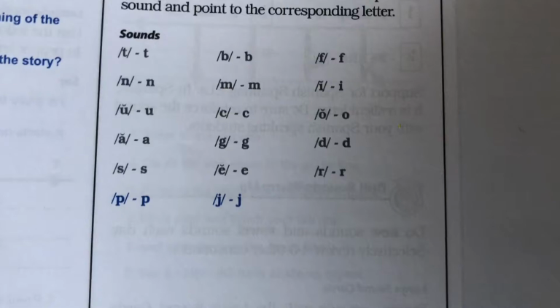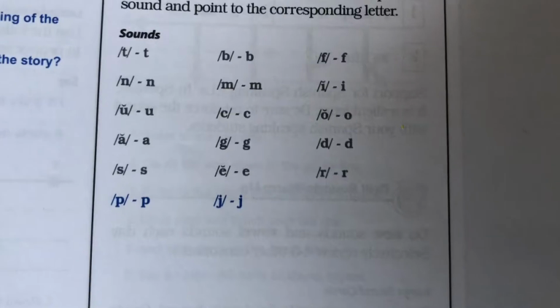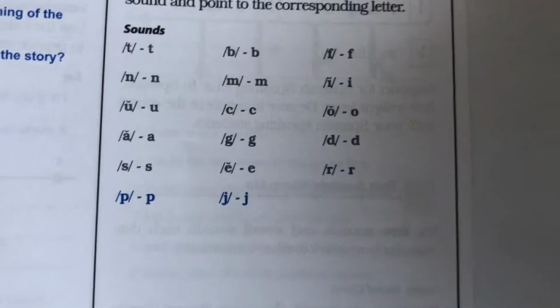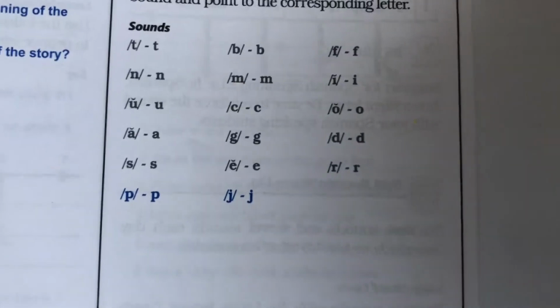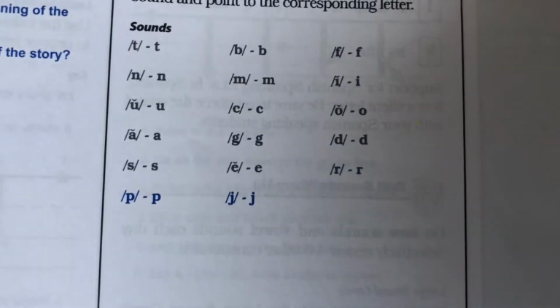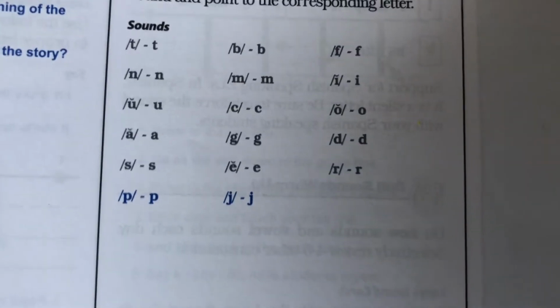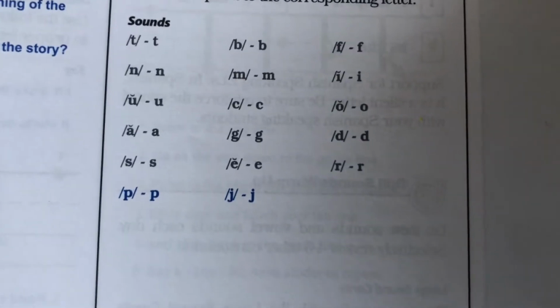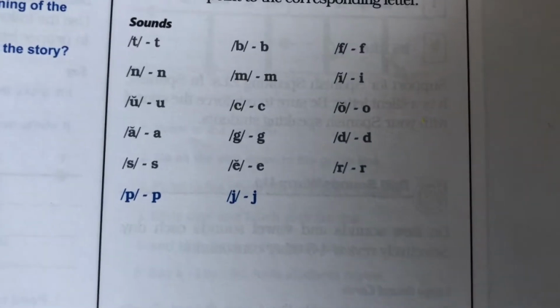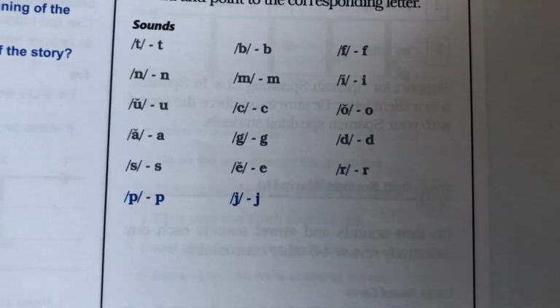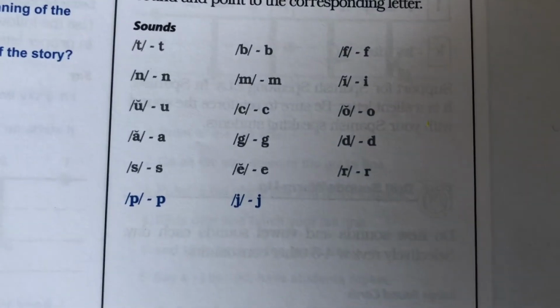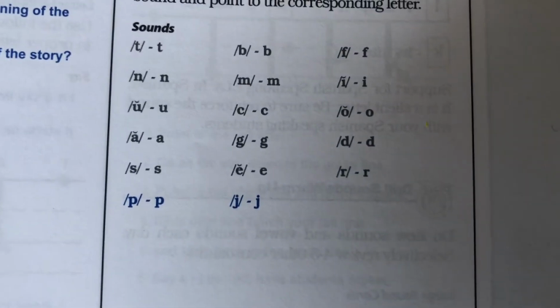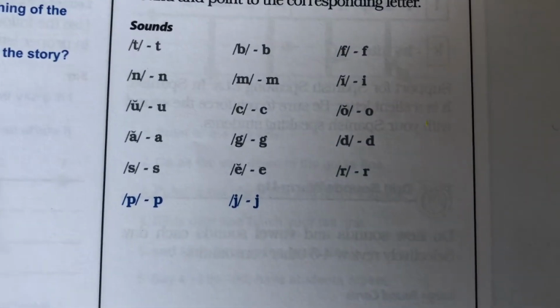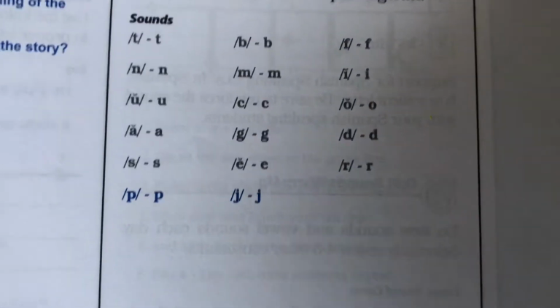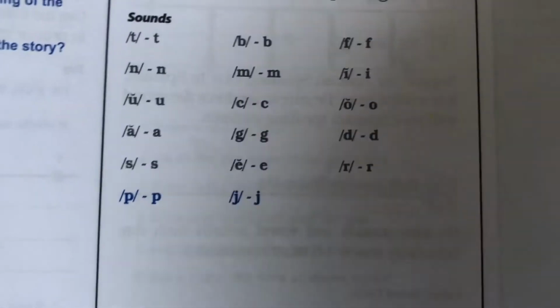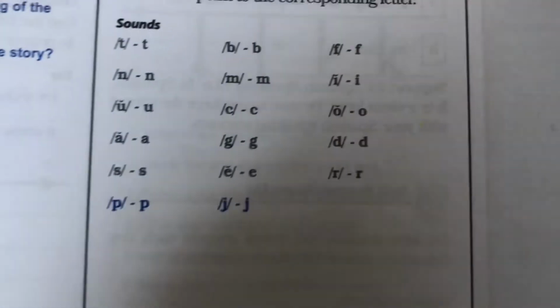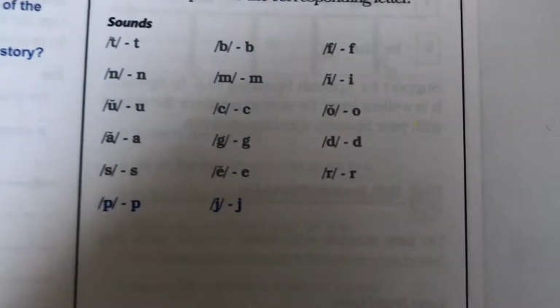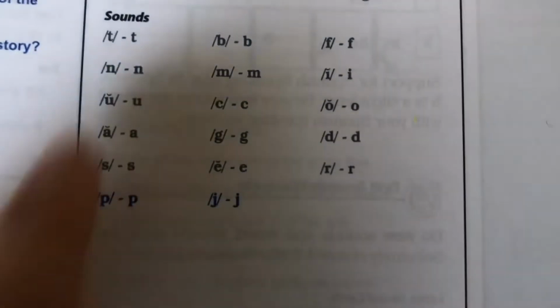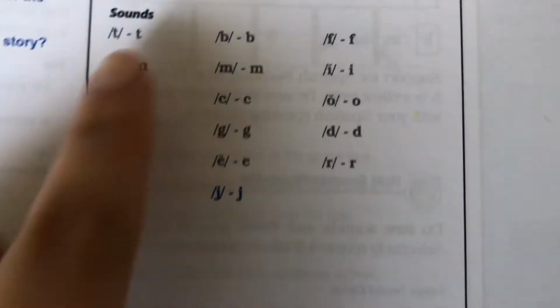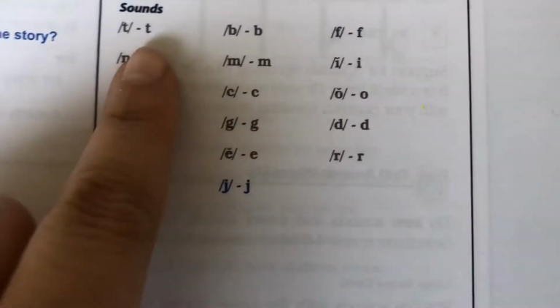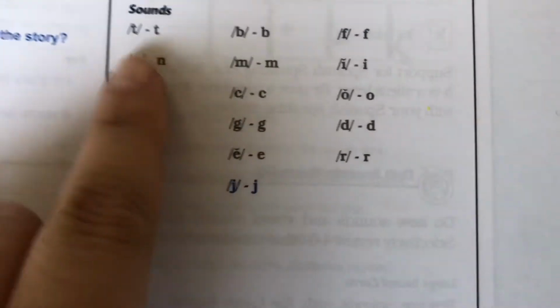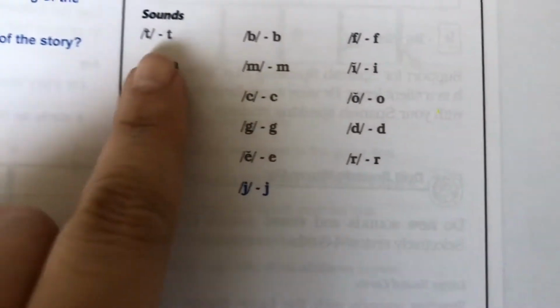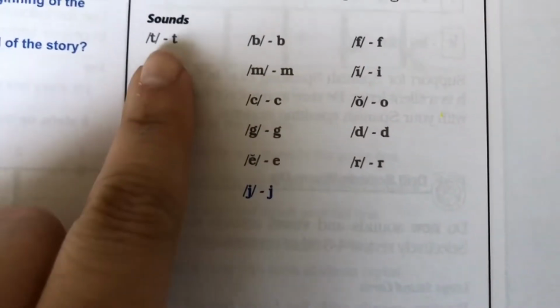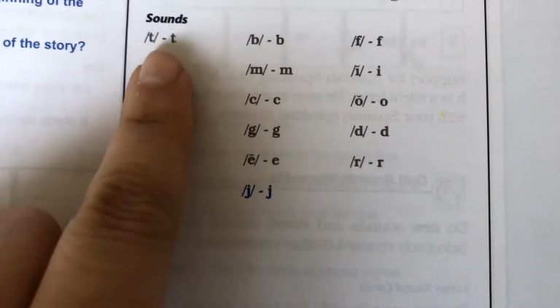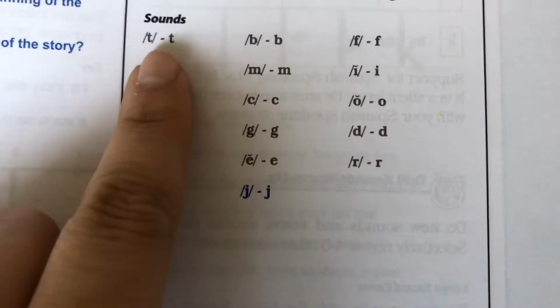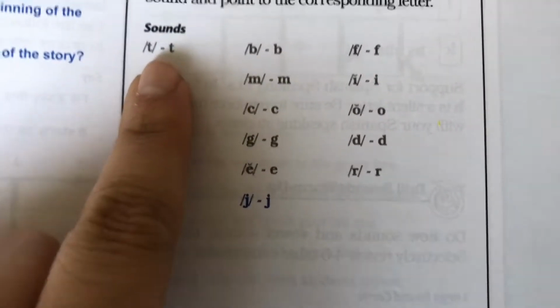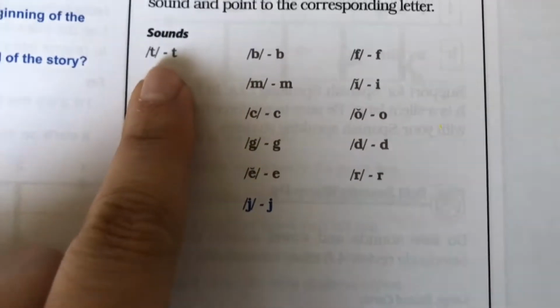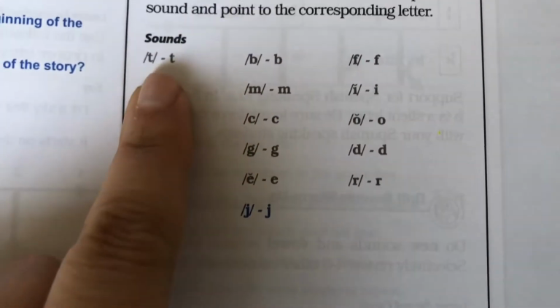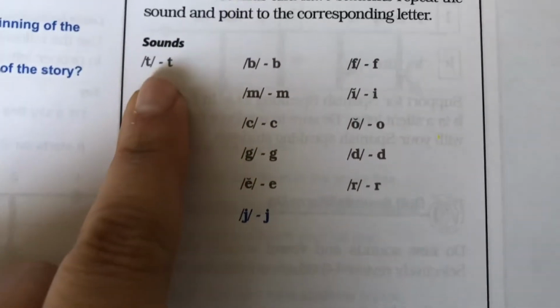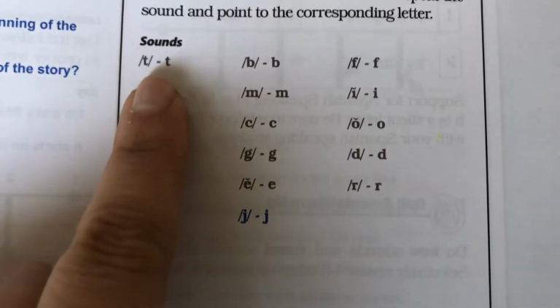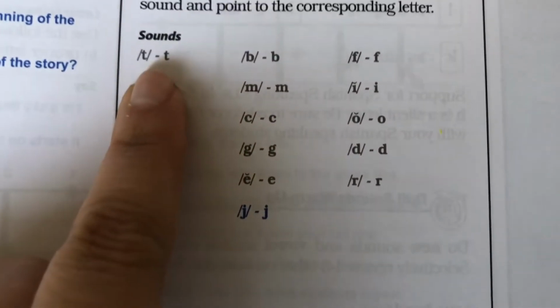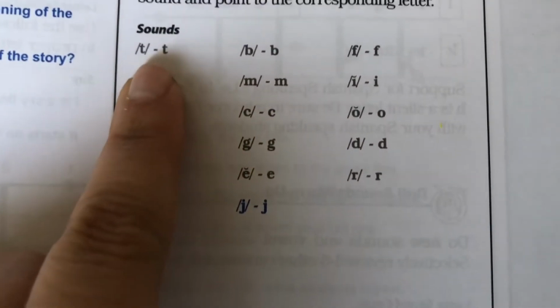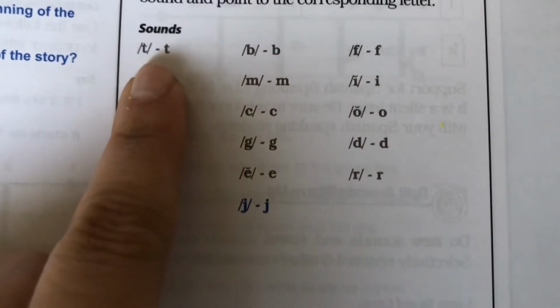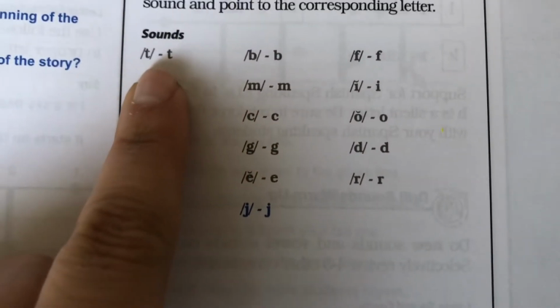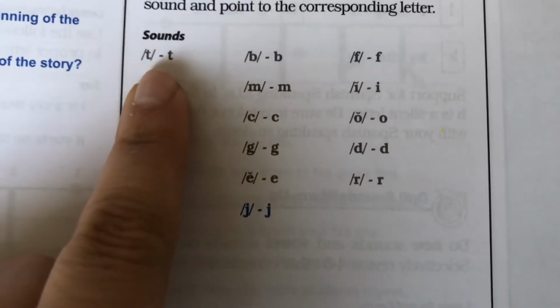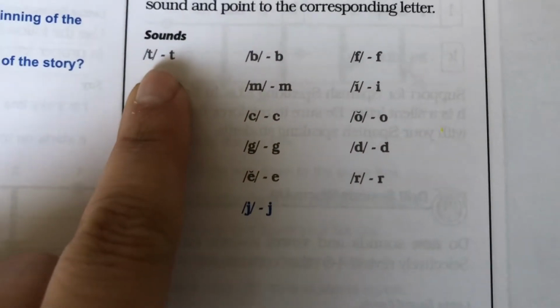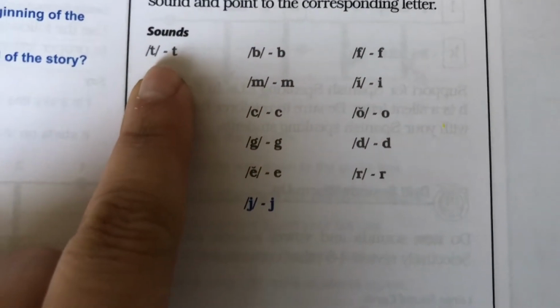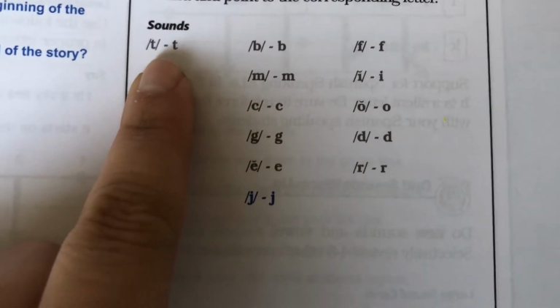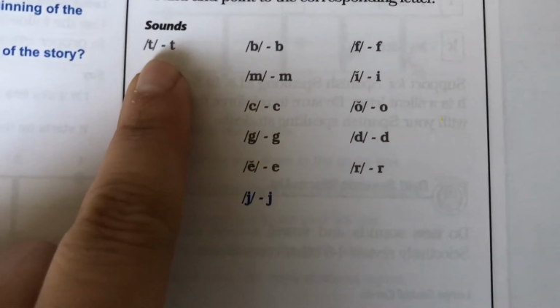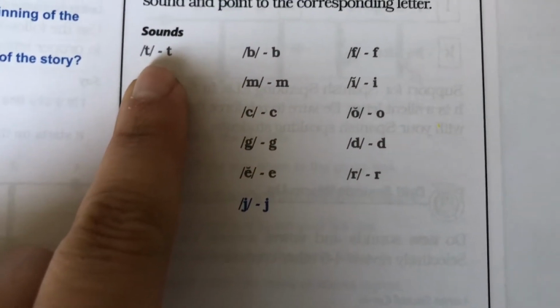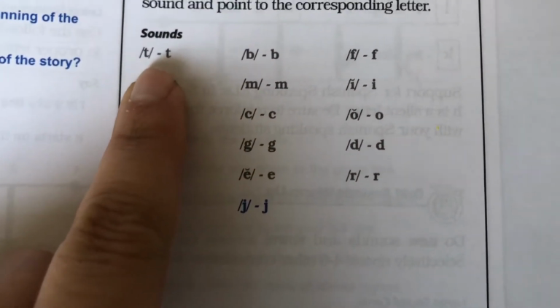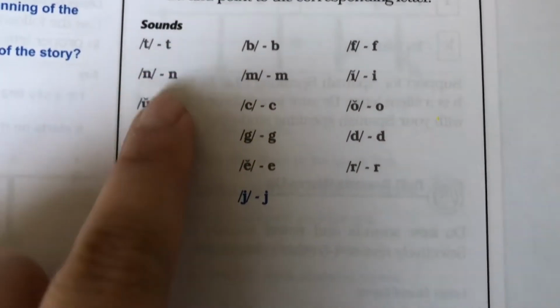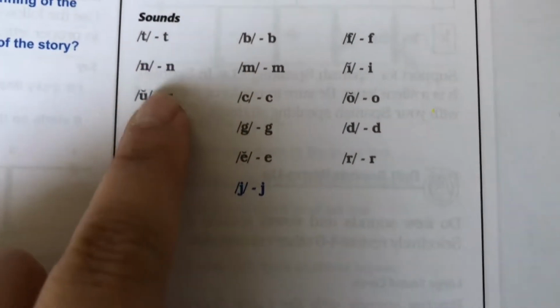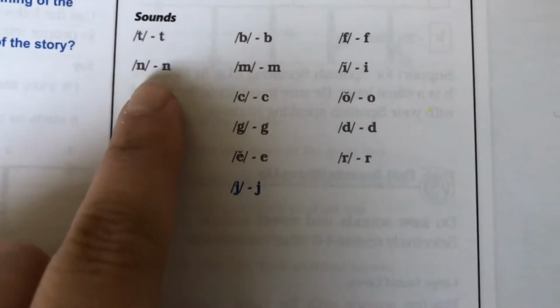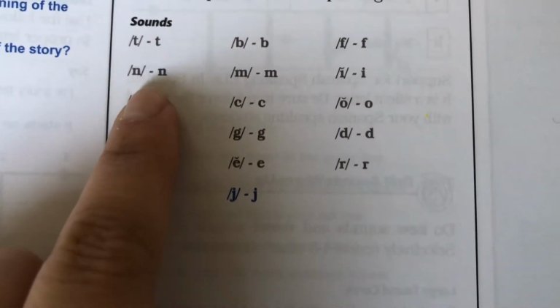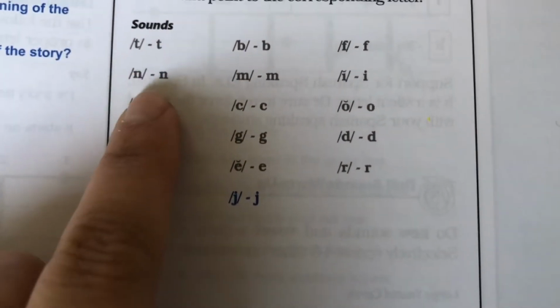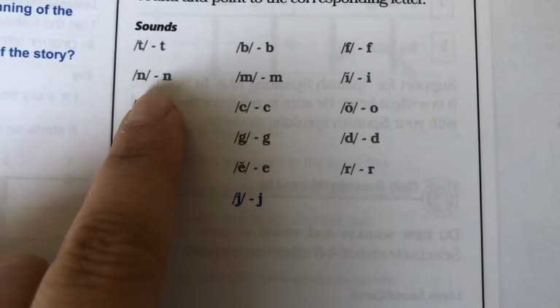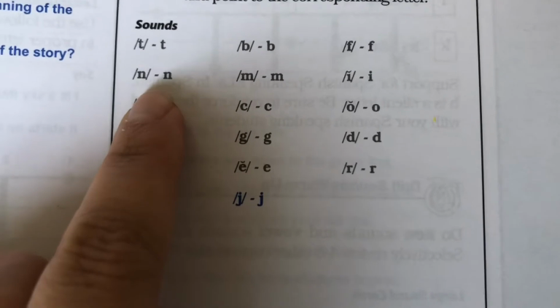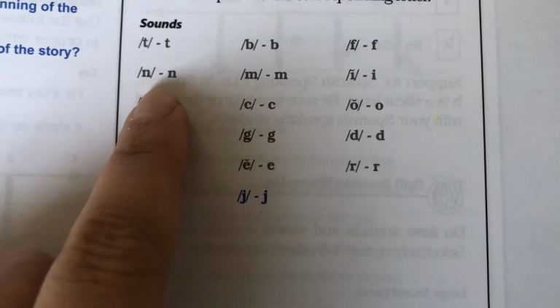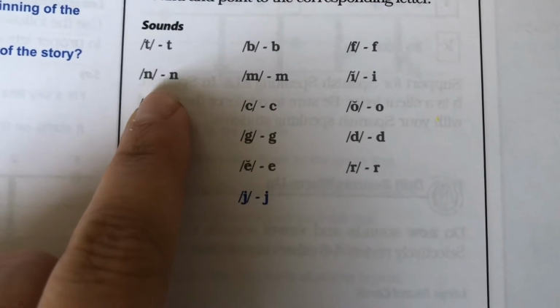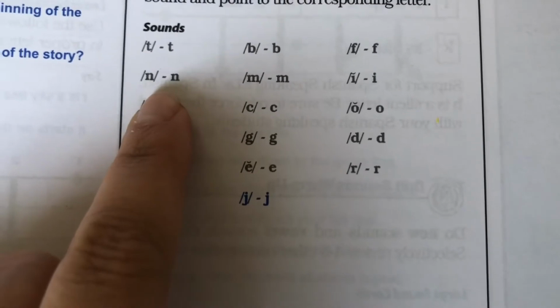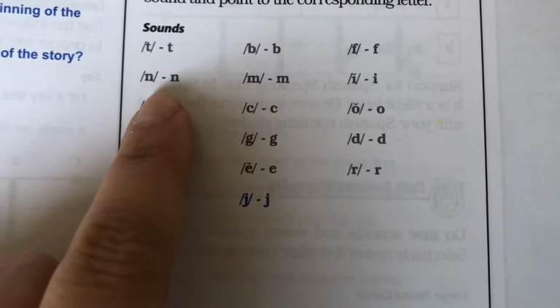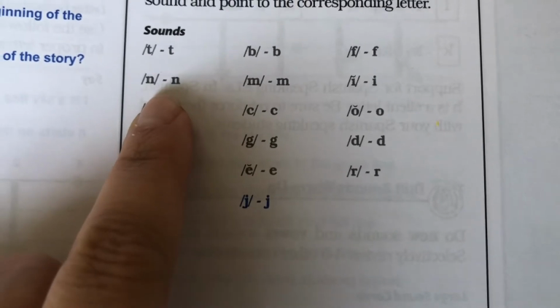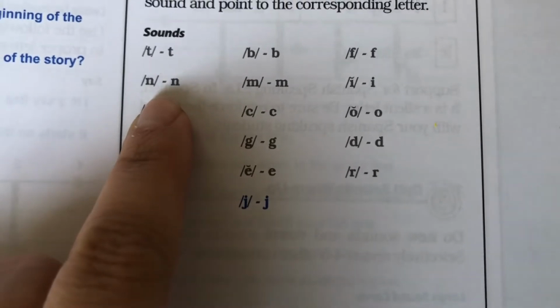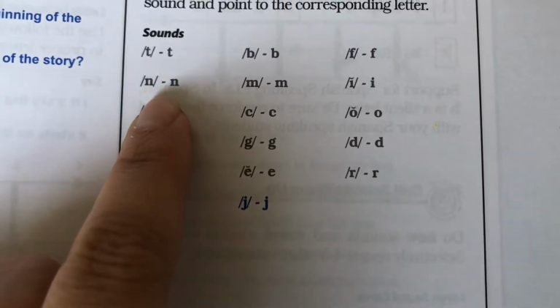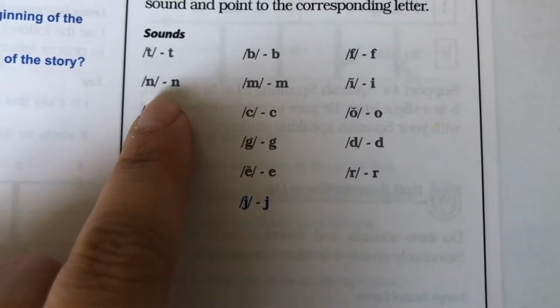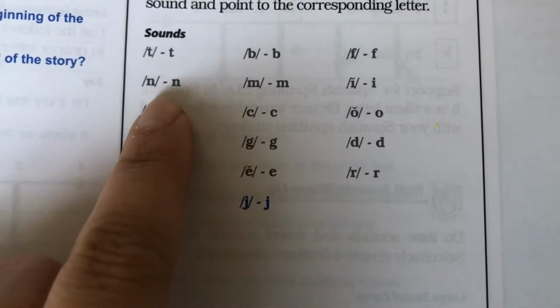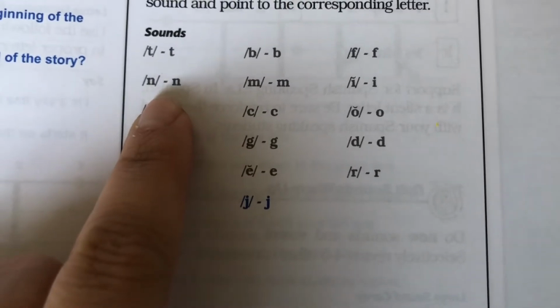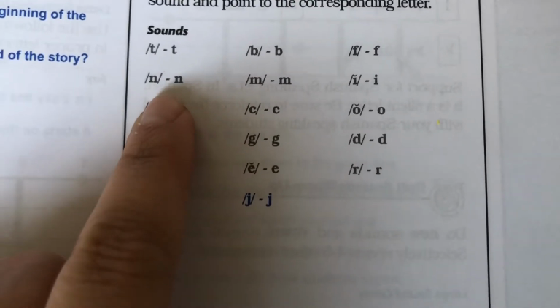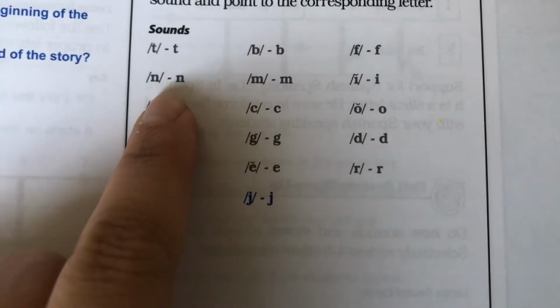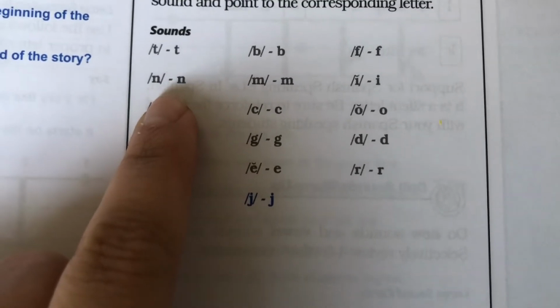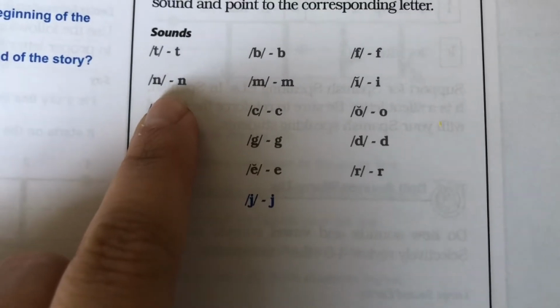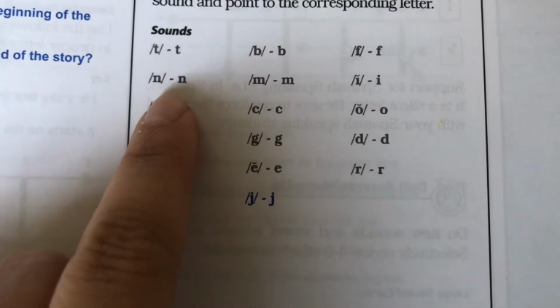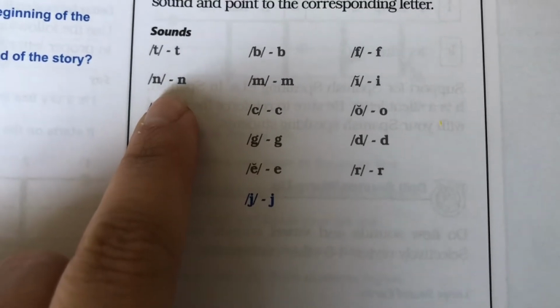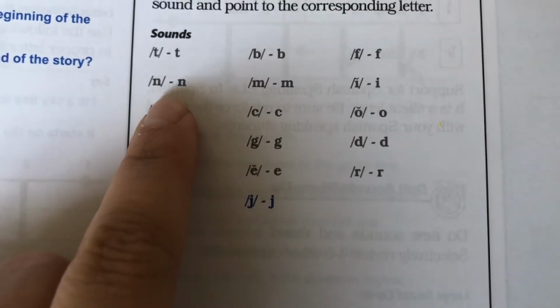Let's review our letter sounds. T, top, t. N, nut, n.